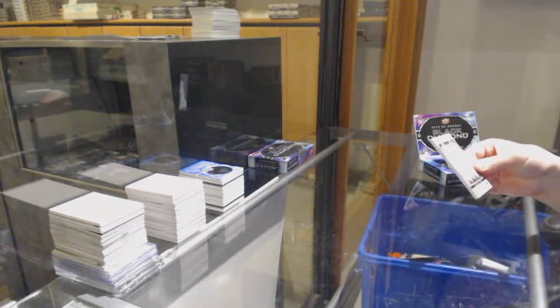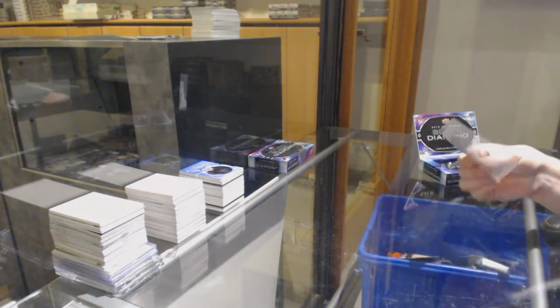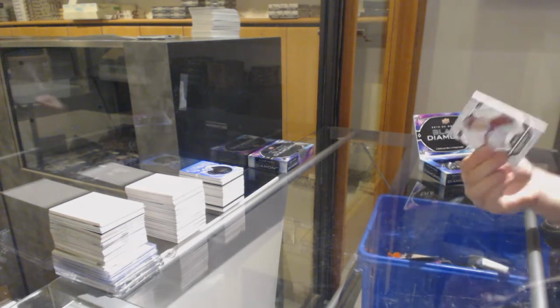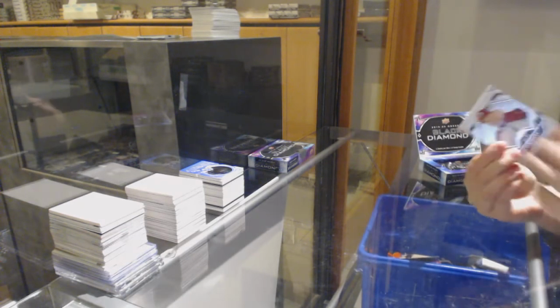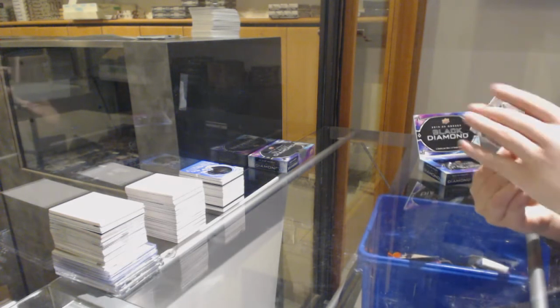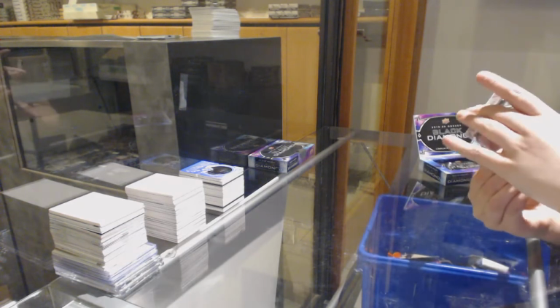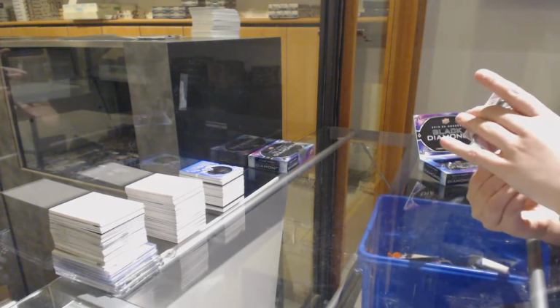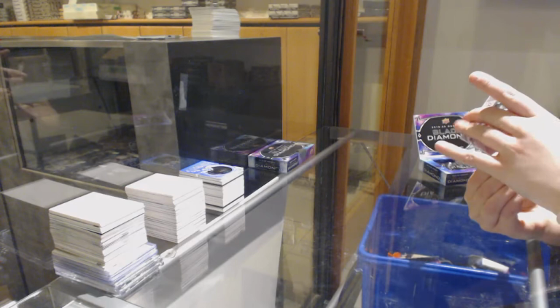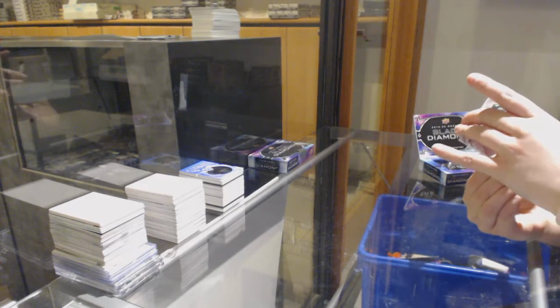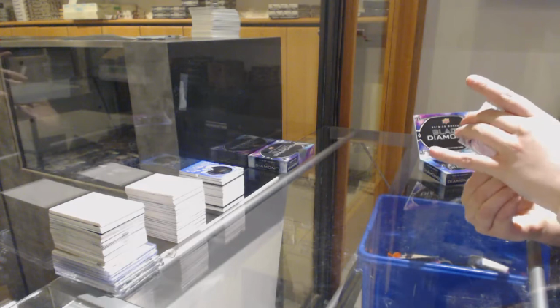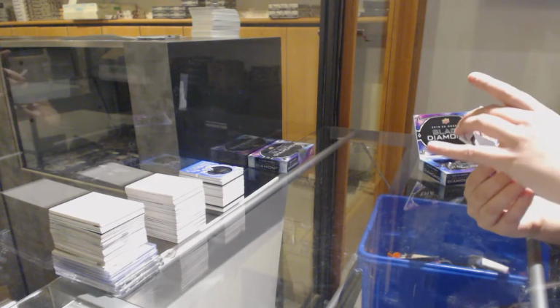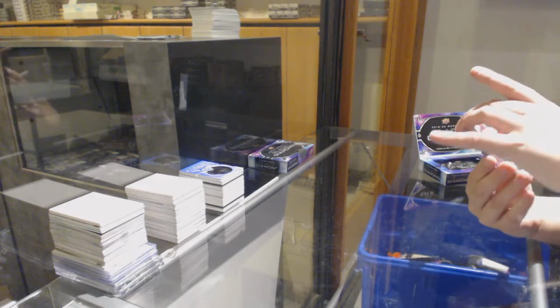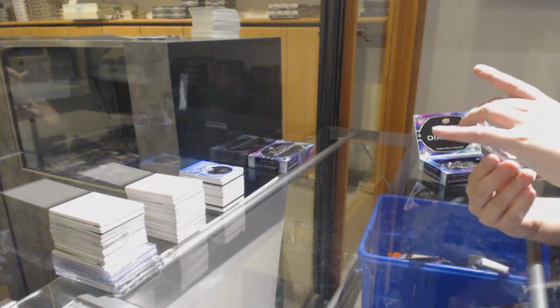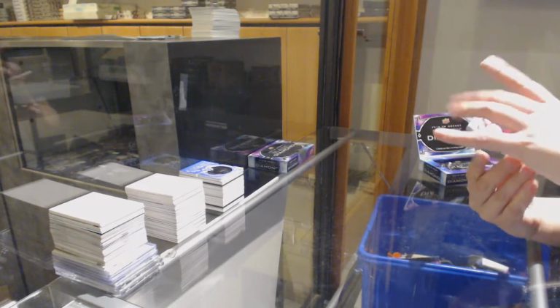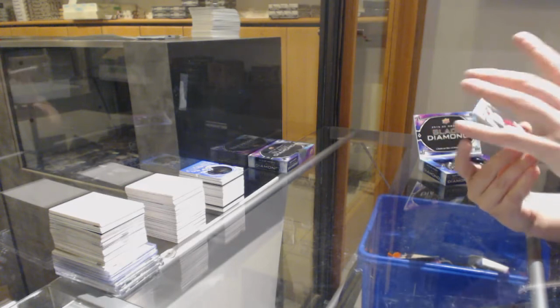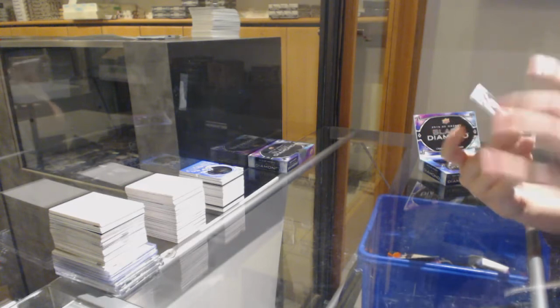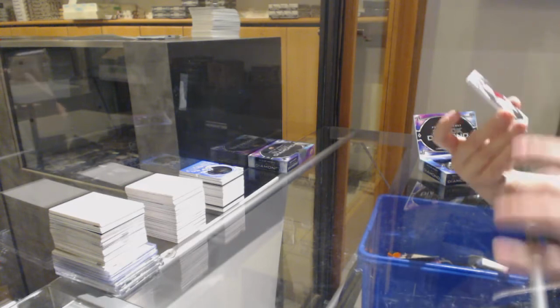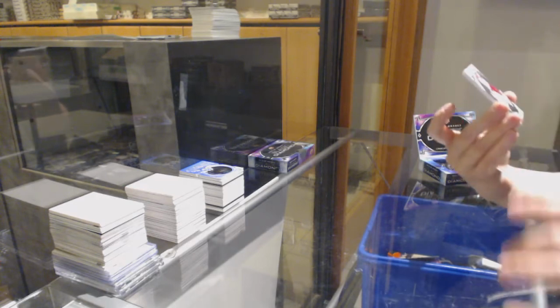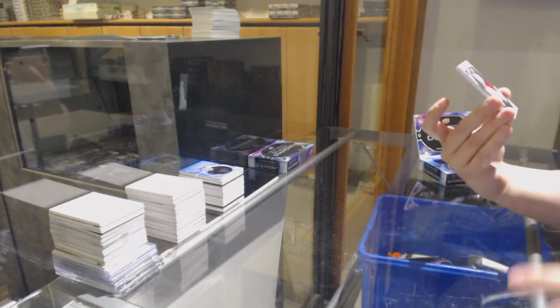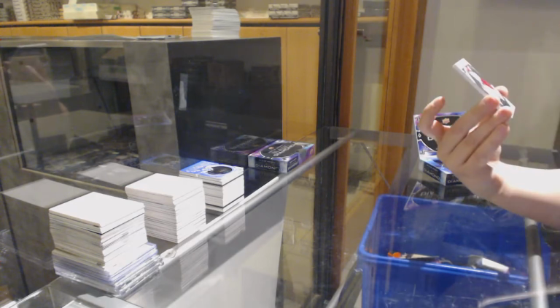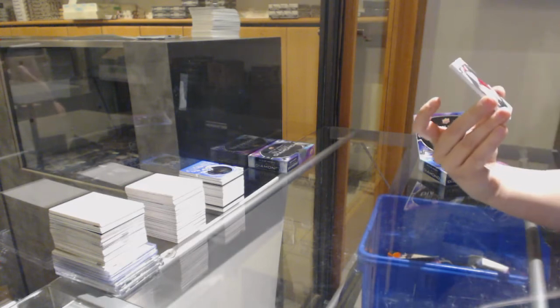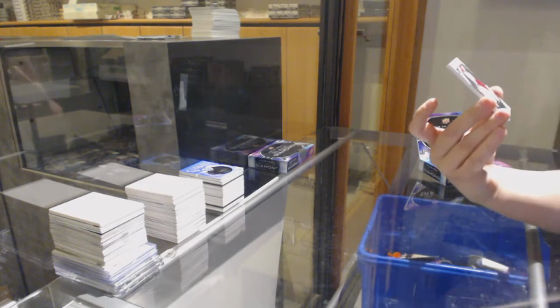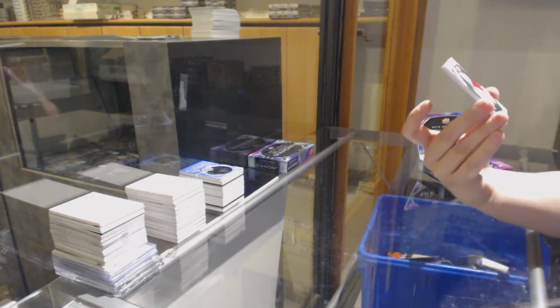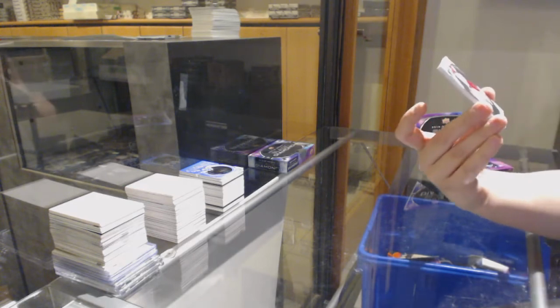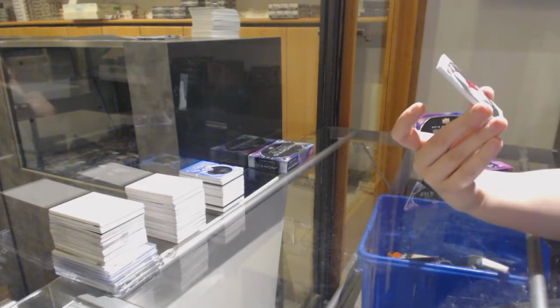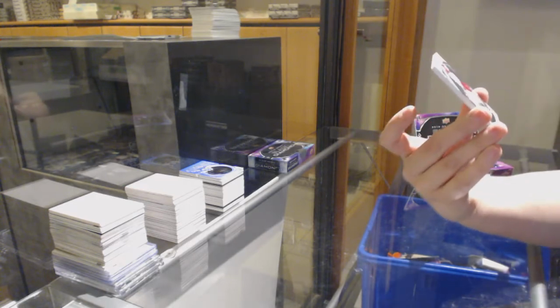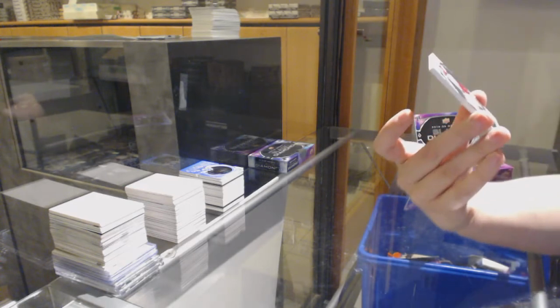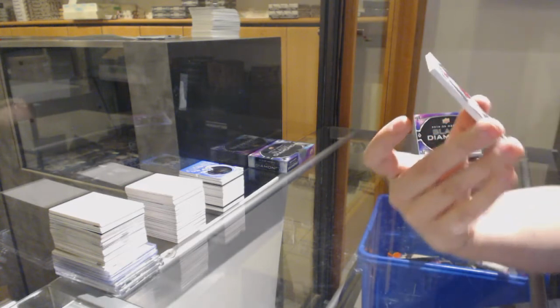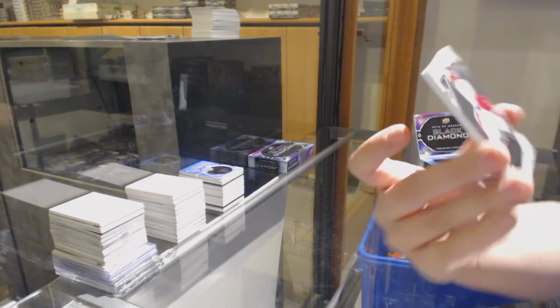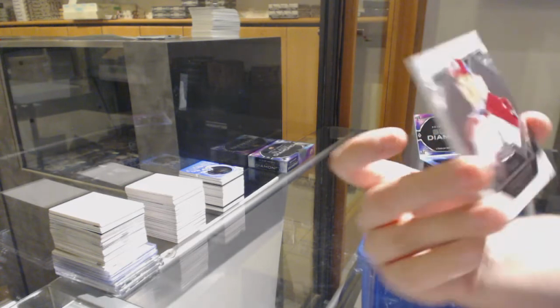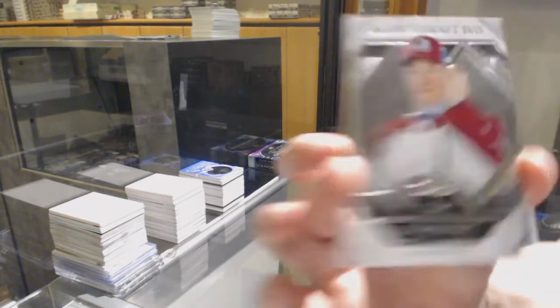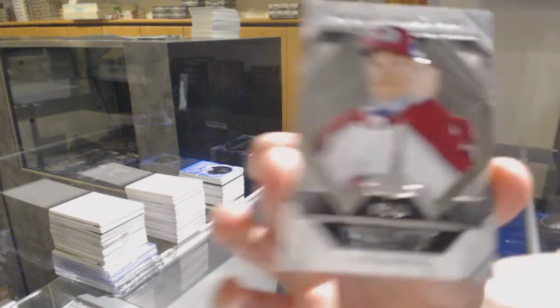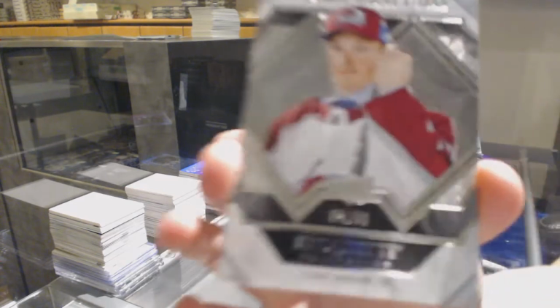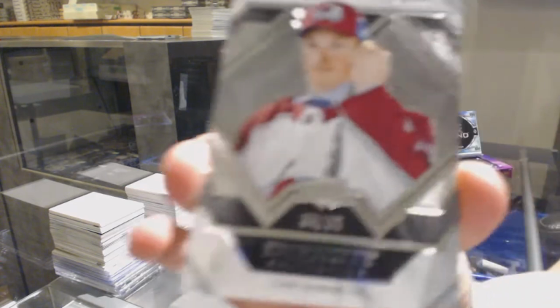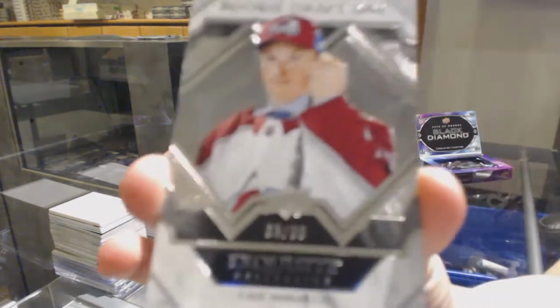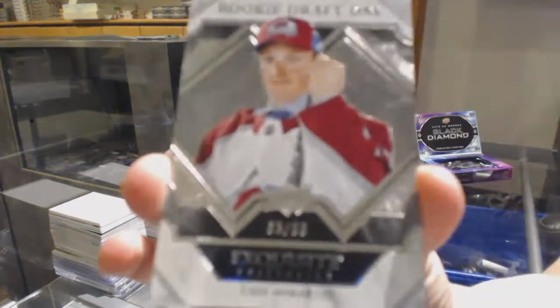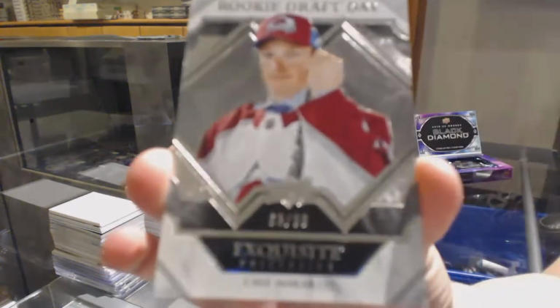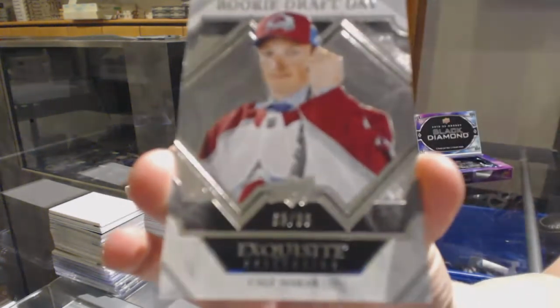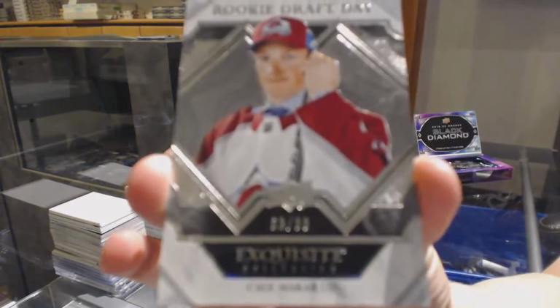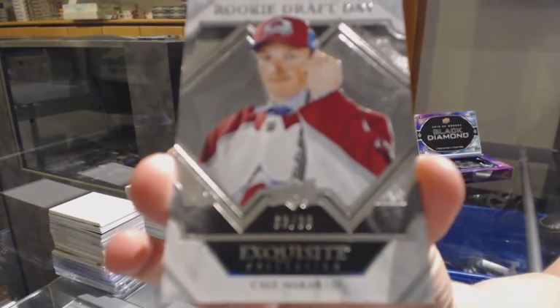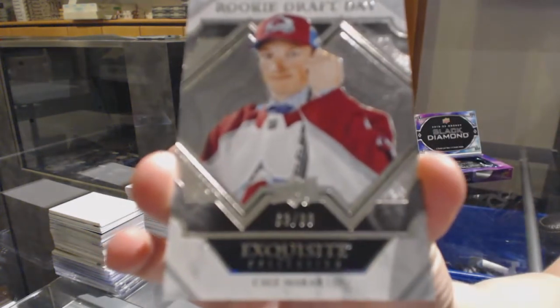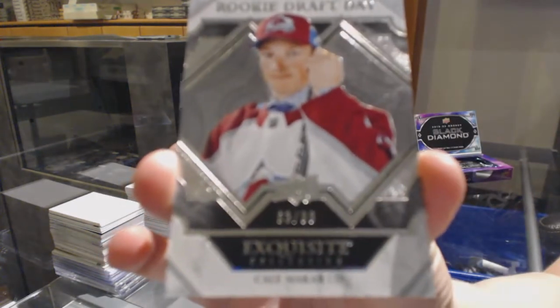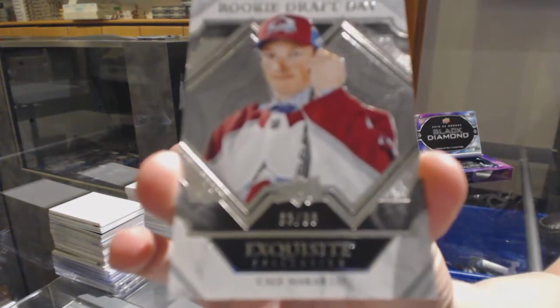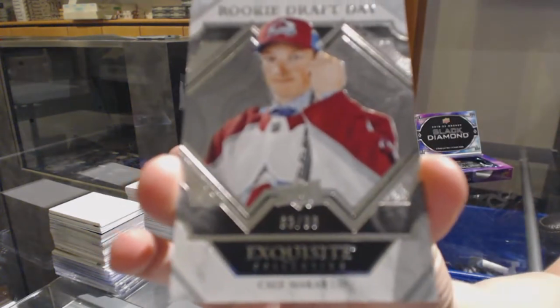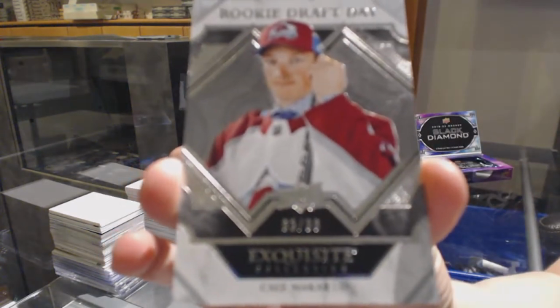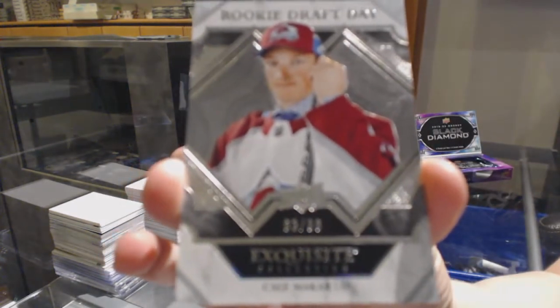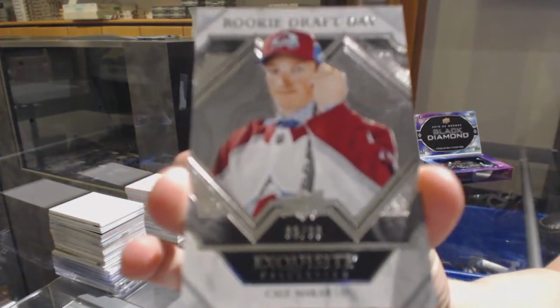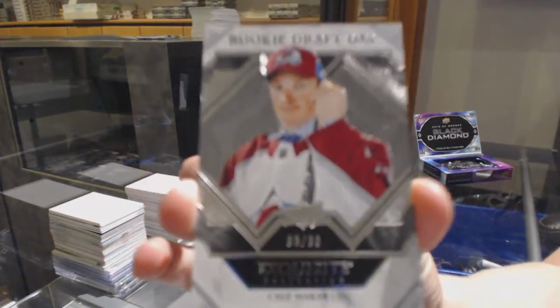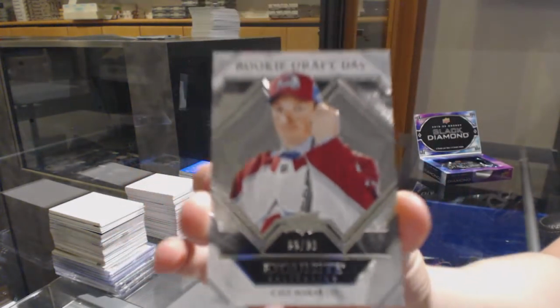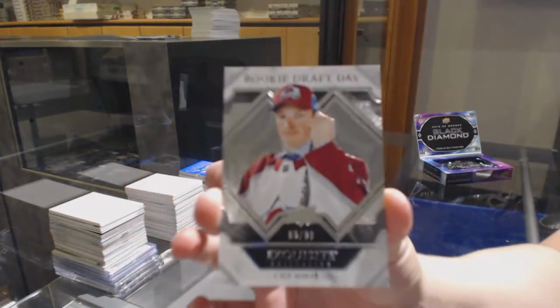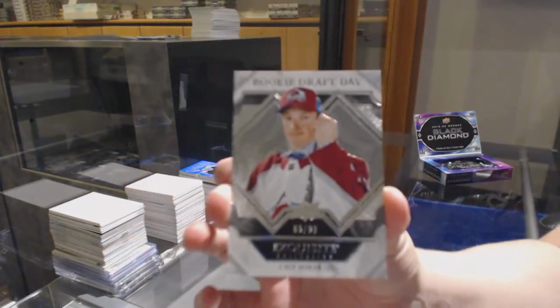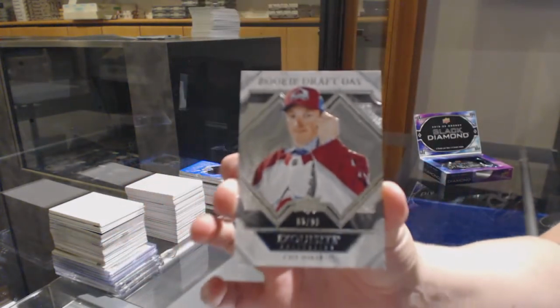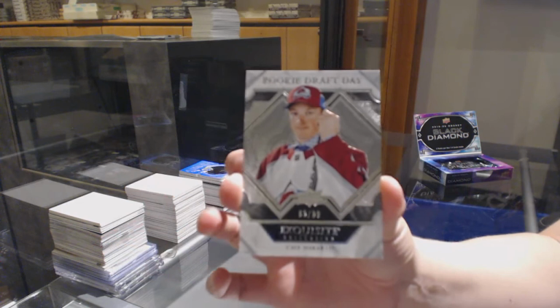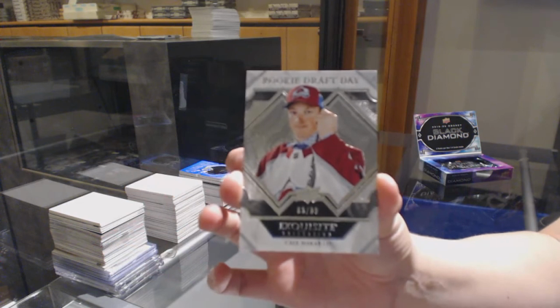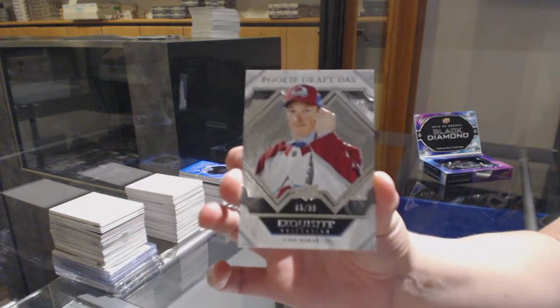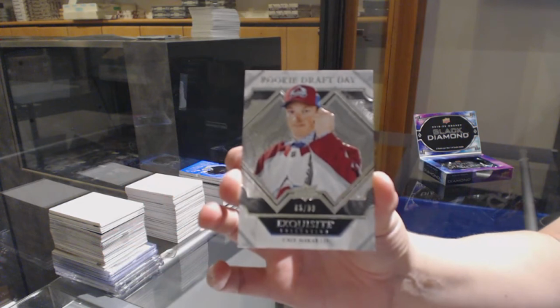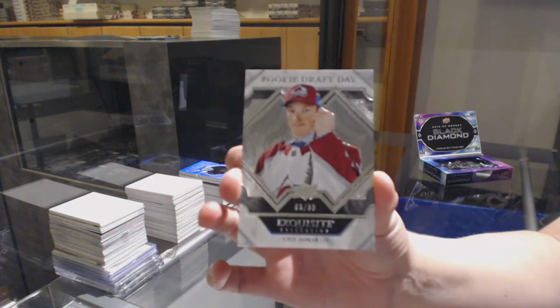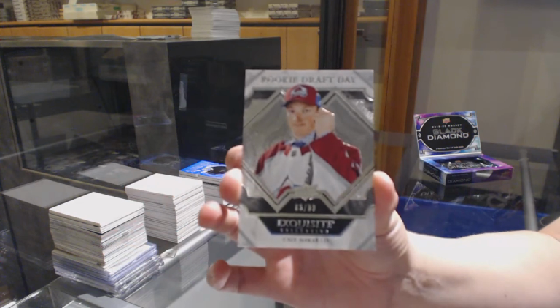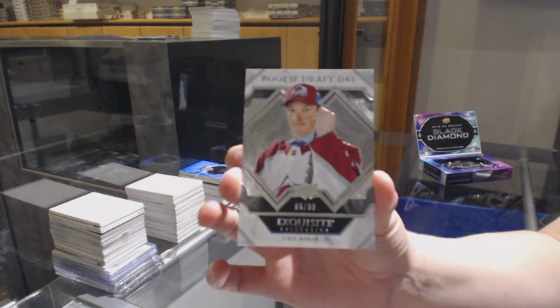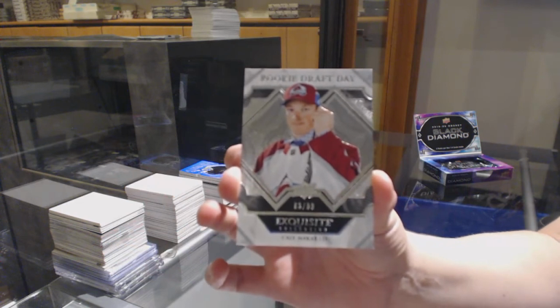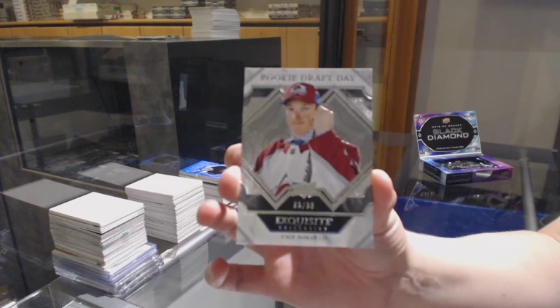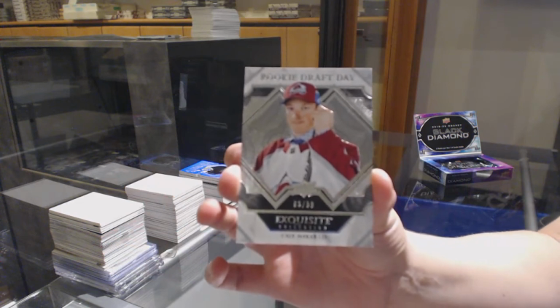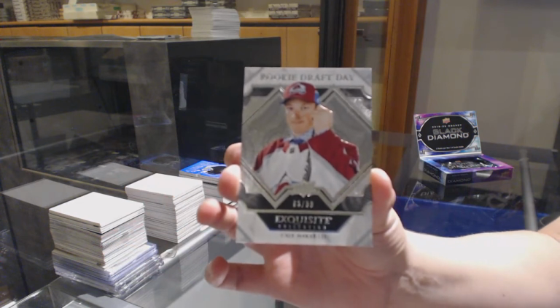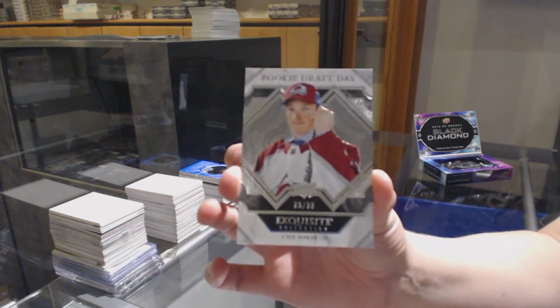We've got a Rookie Draft Day, number 299 for the Colorado Avalanche, Cale Makar.